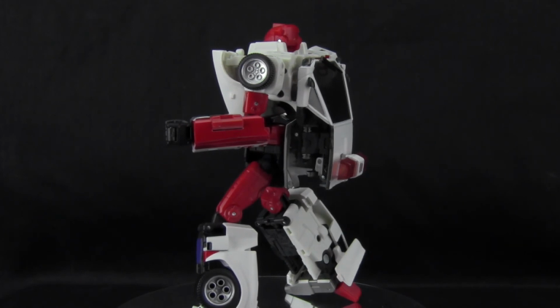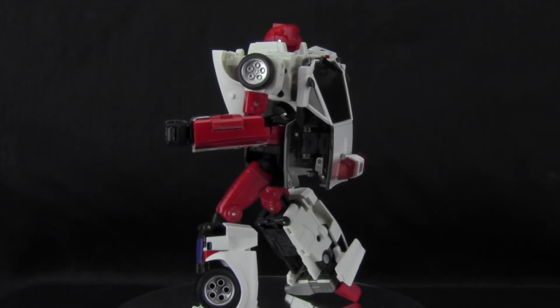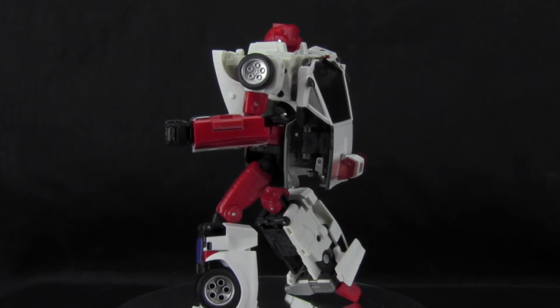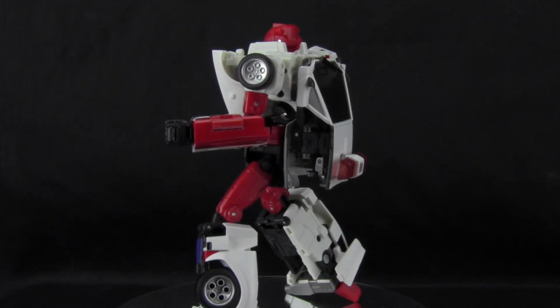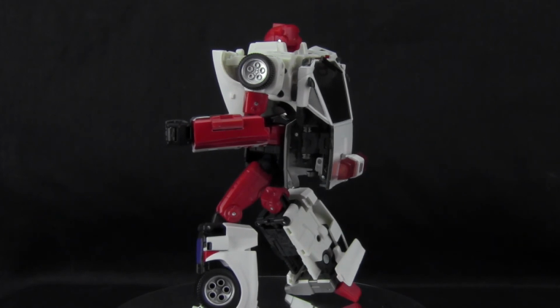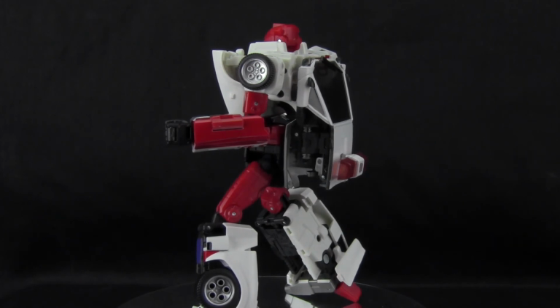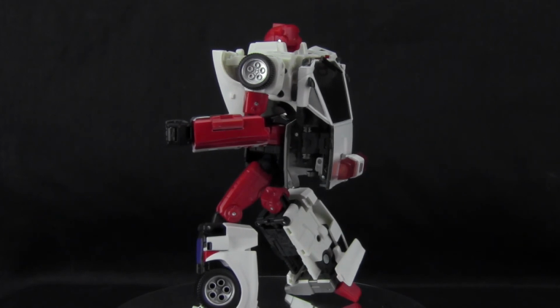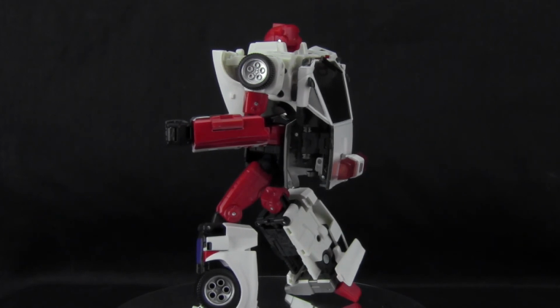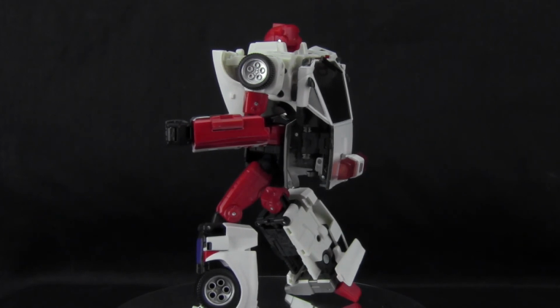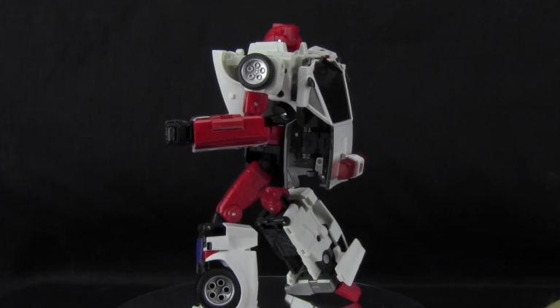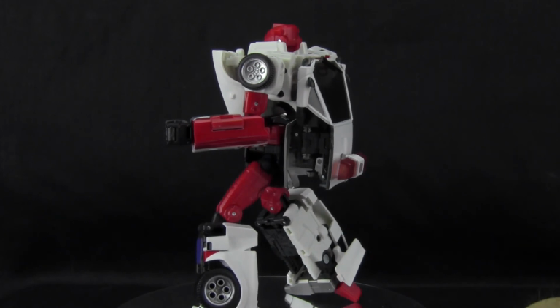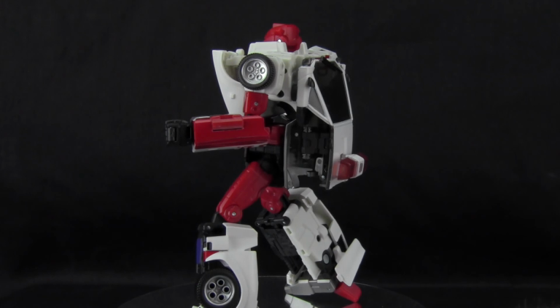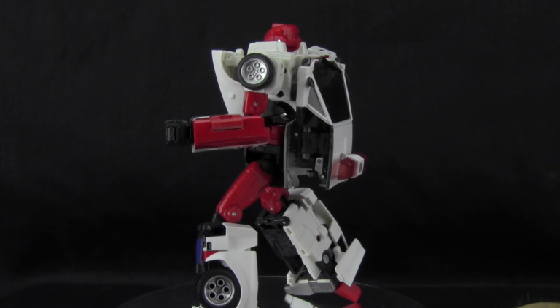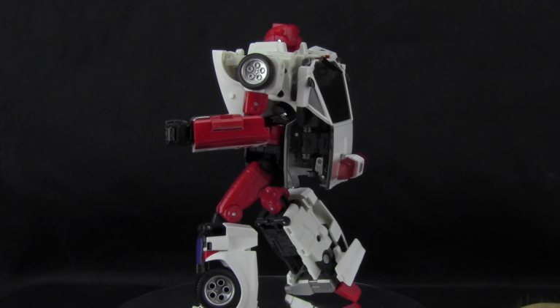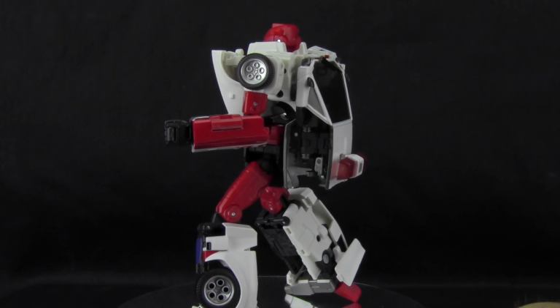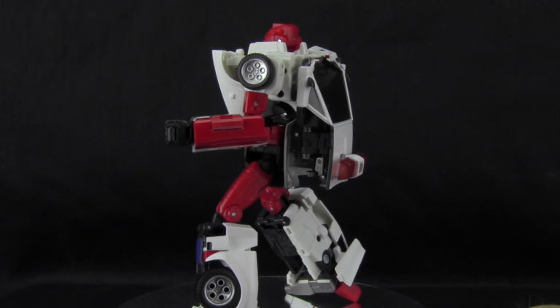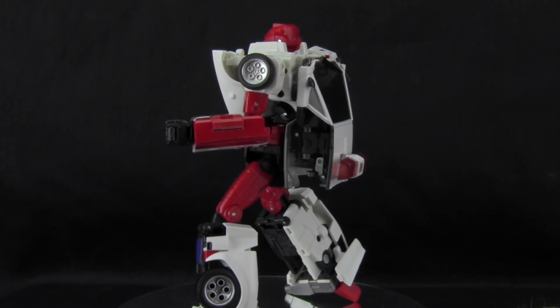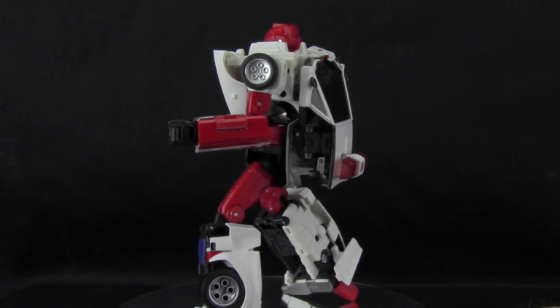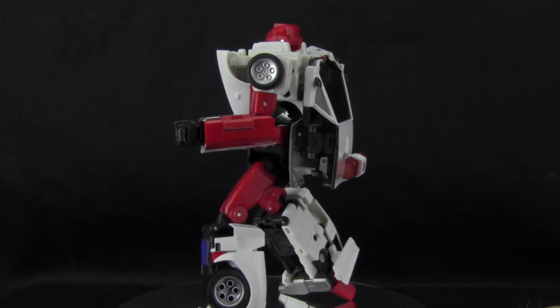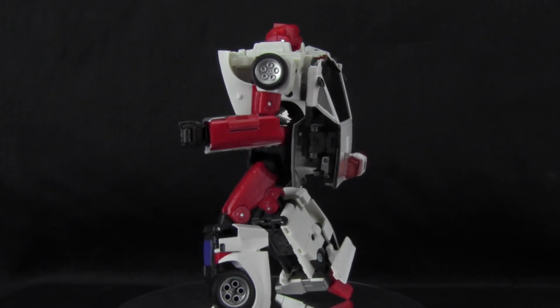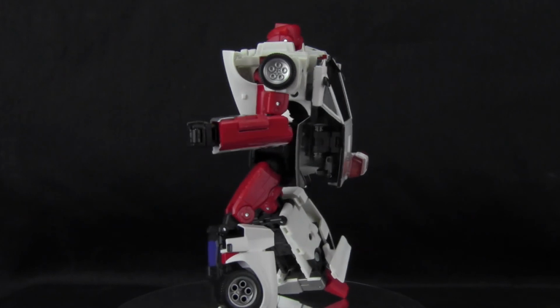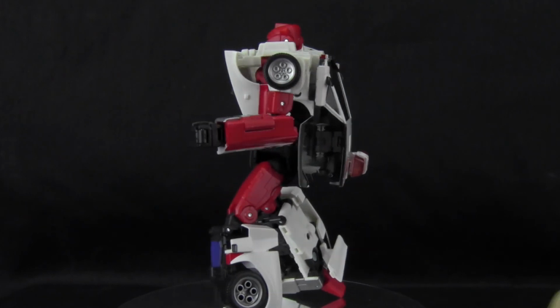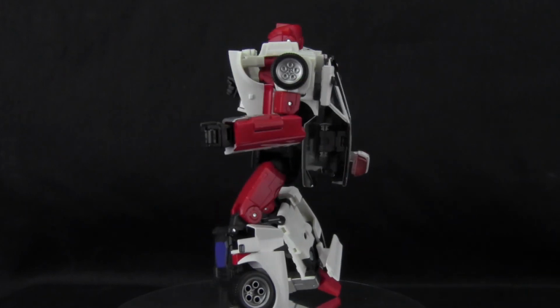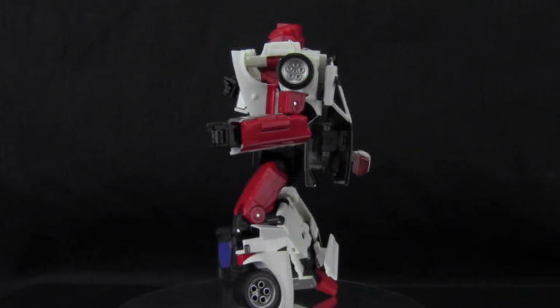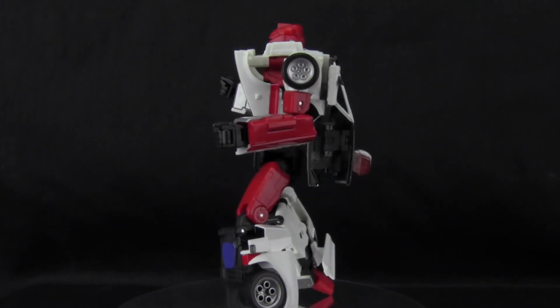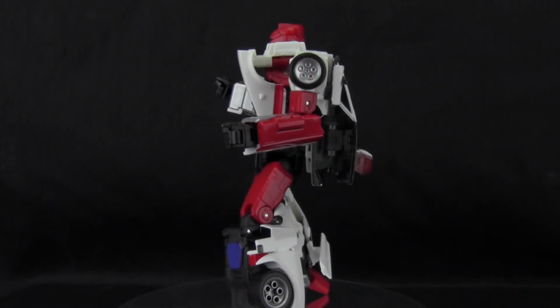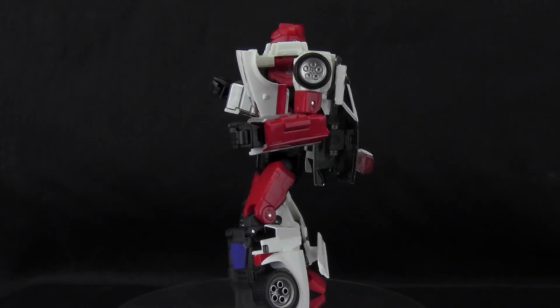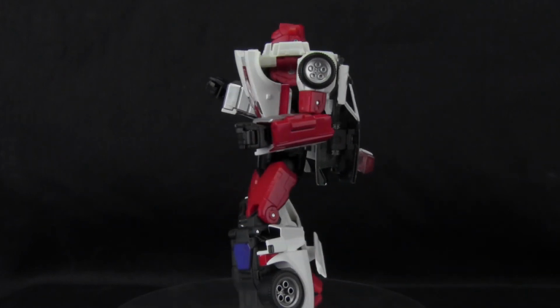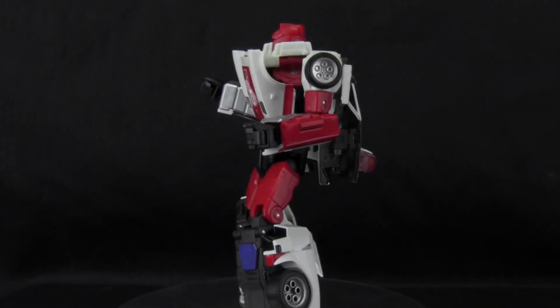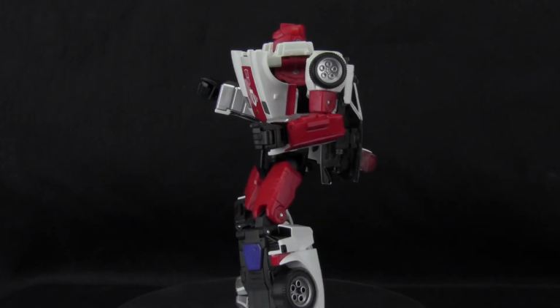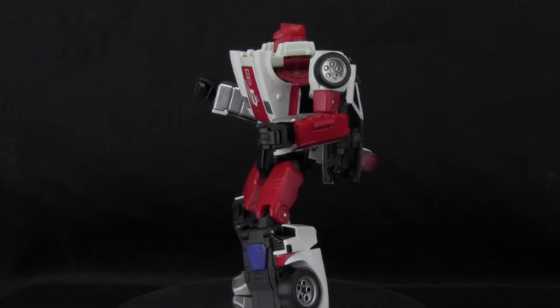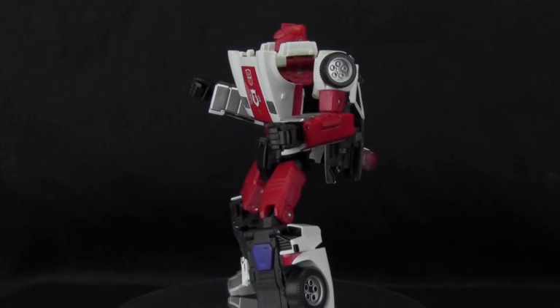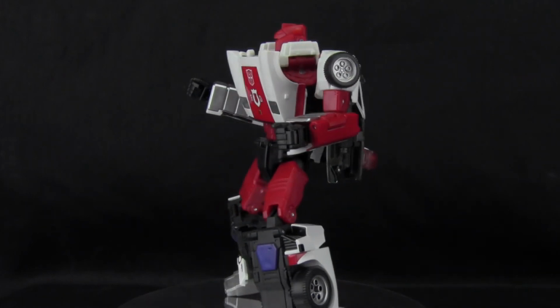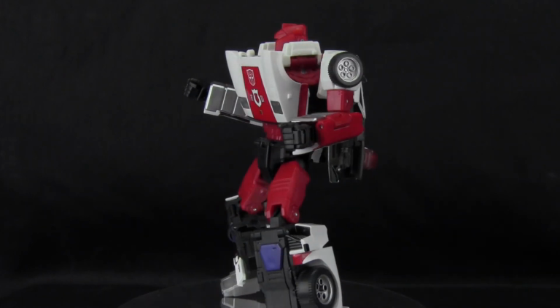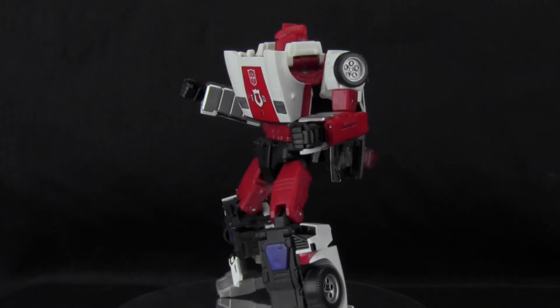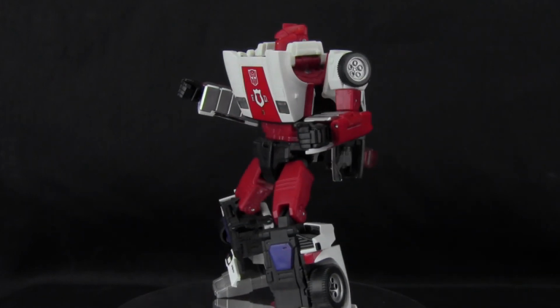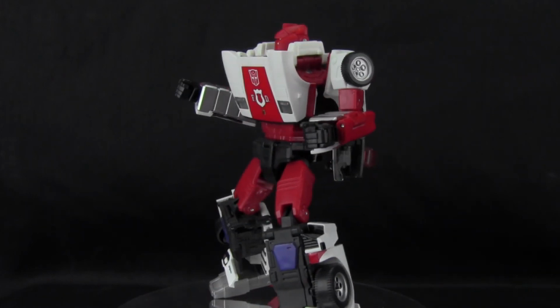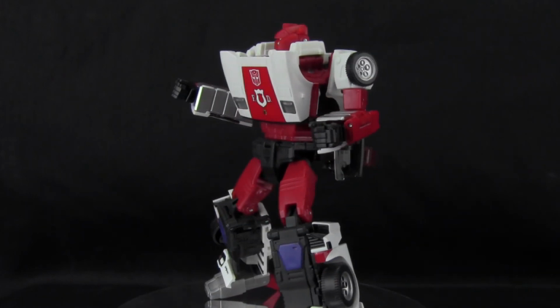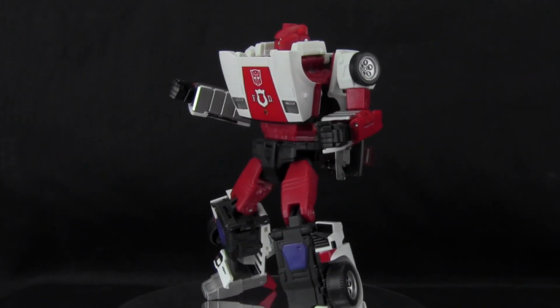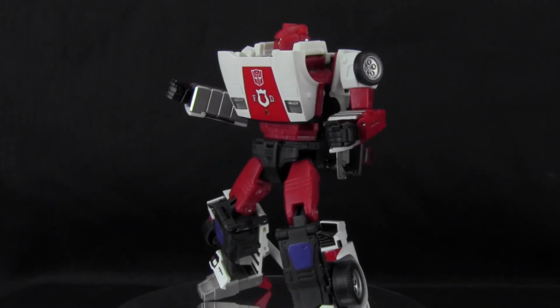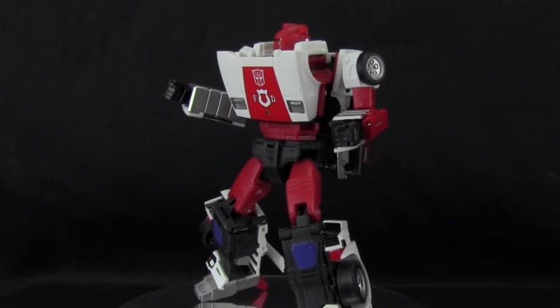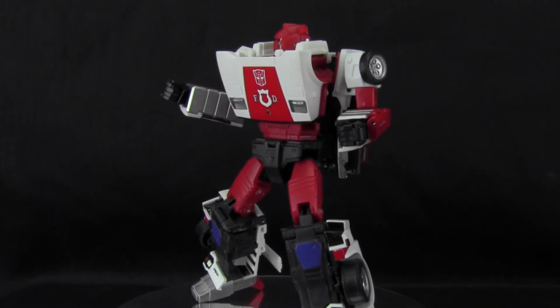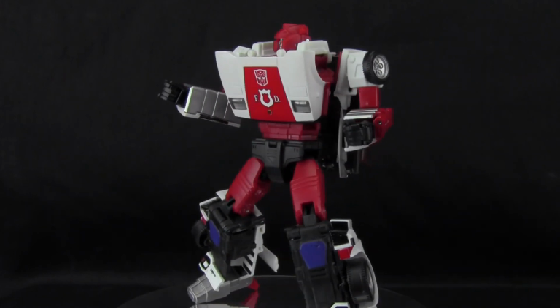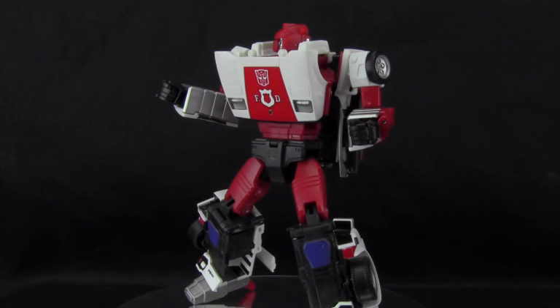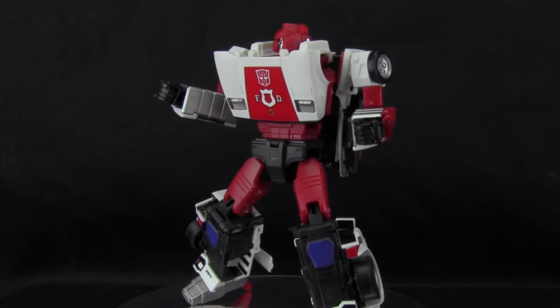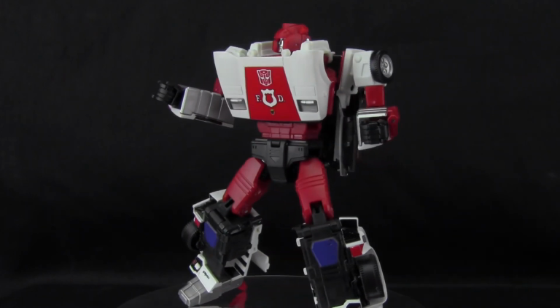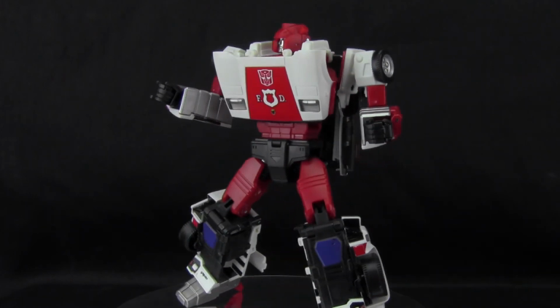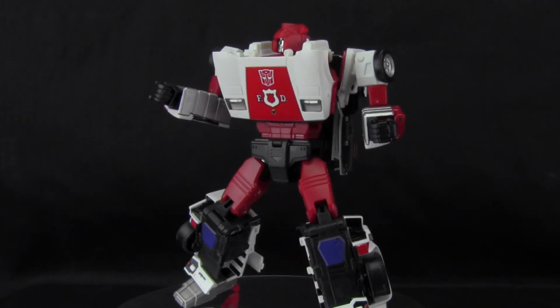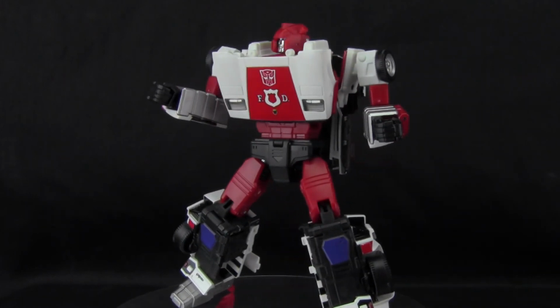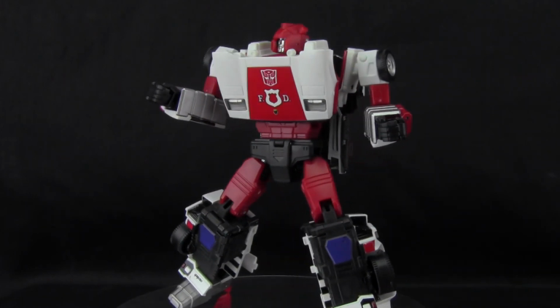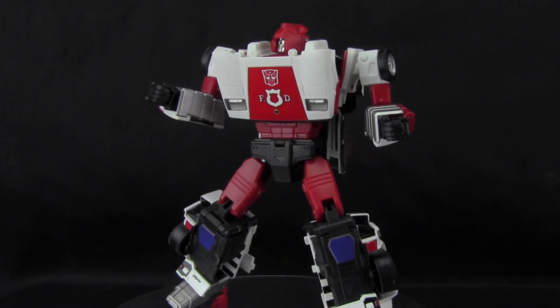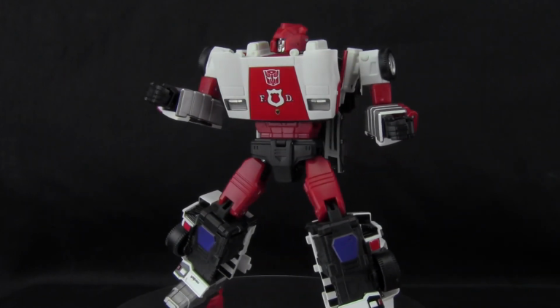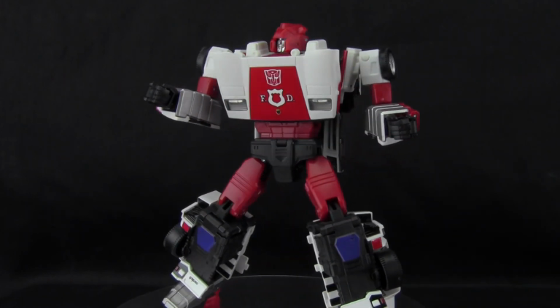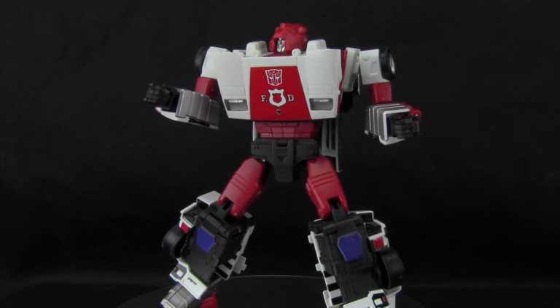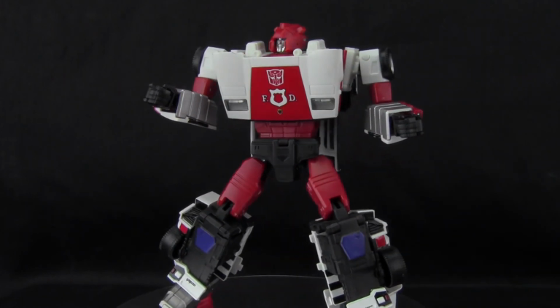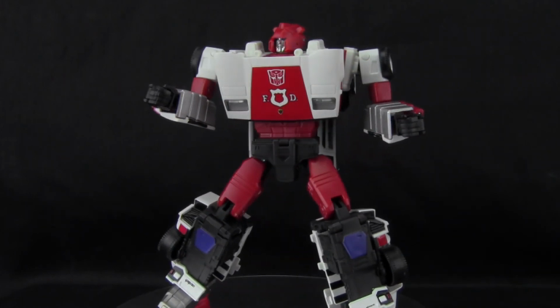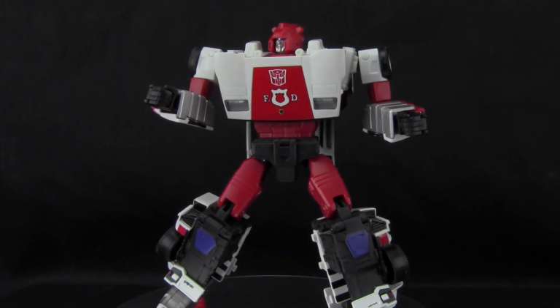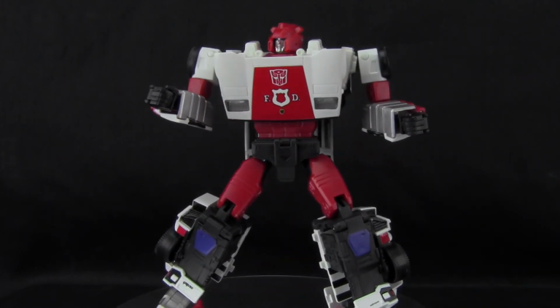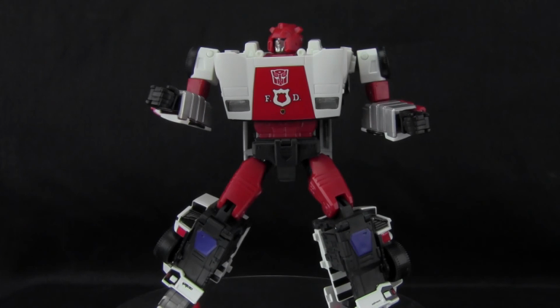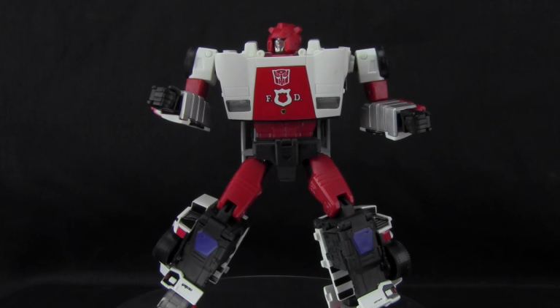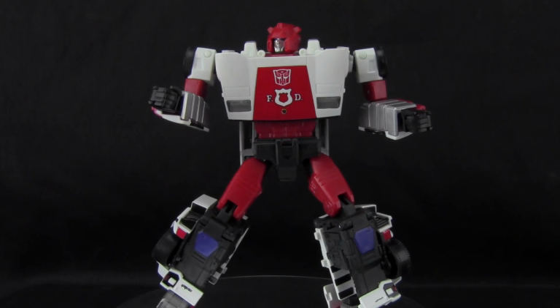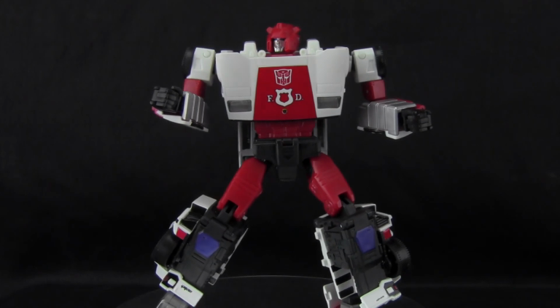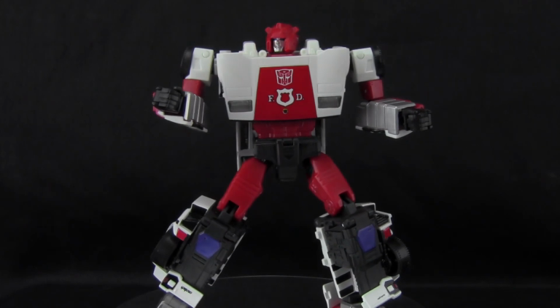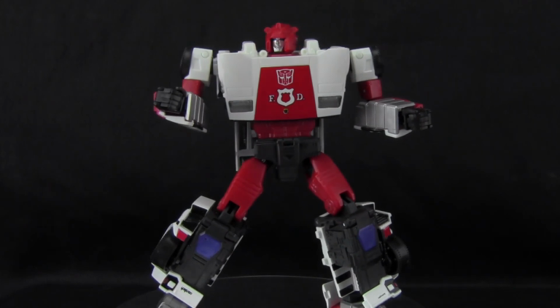A special thanks to my friend Don Blanco for supplying the figure used in this review. And until next time, gang, keep playing with your toys.